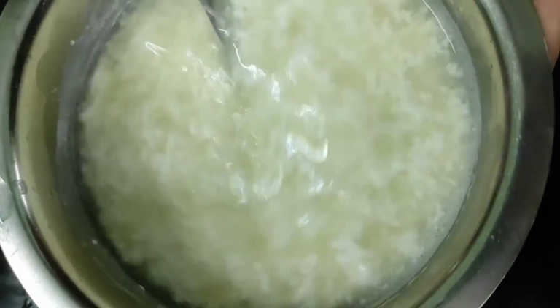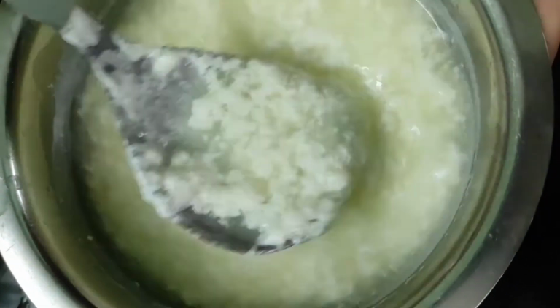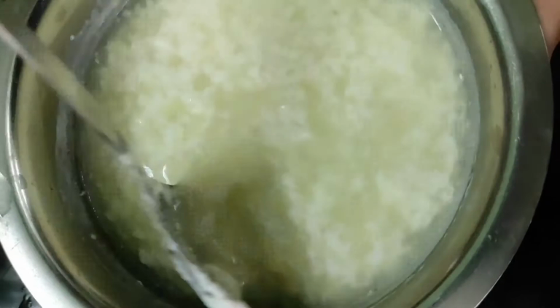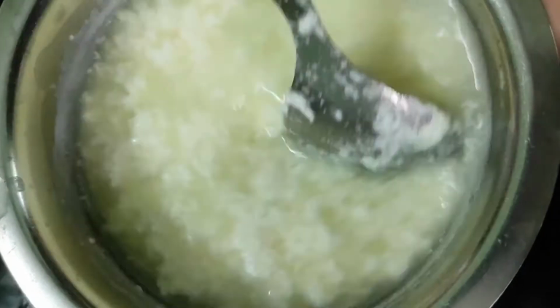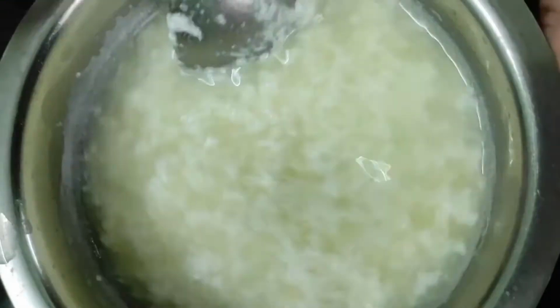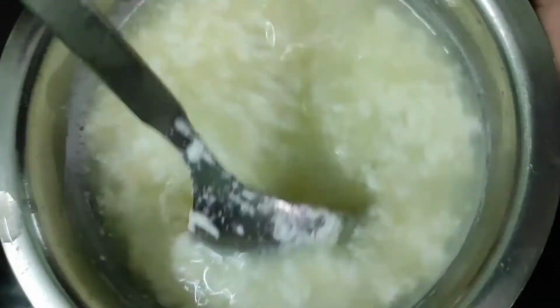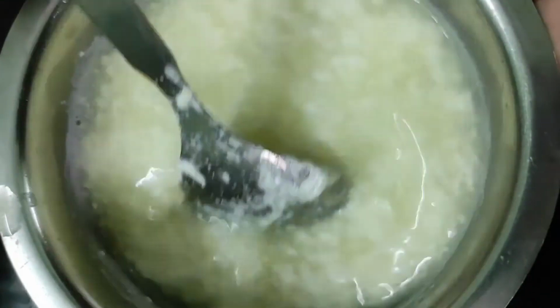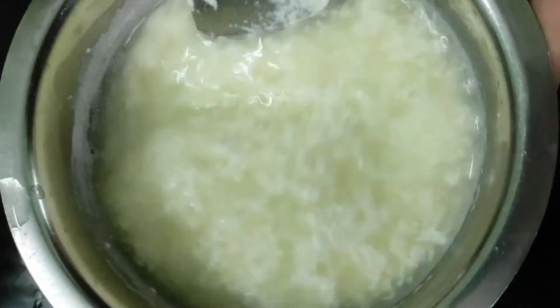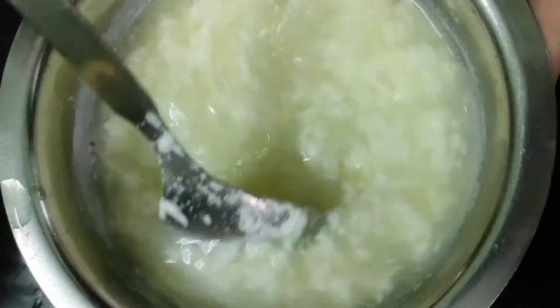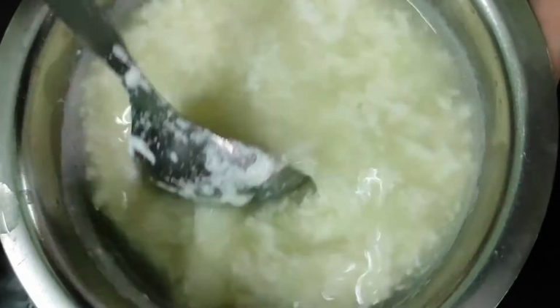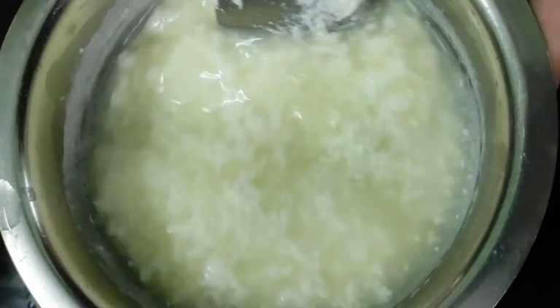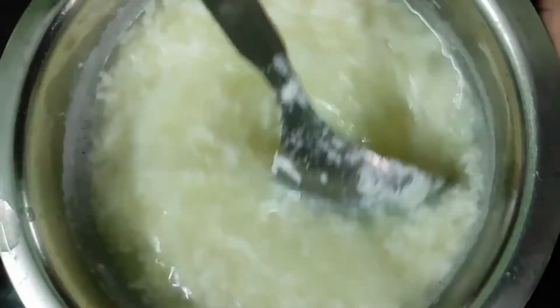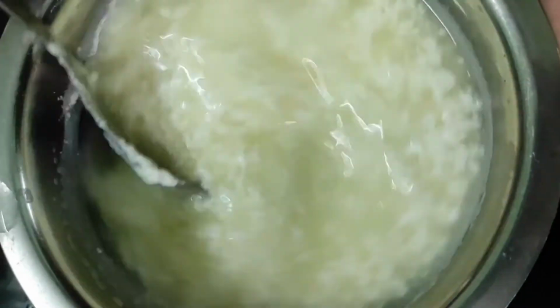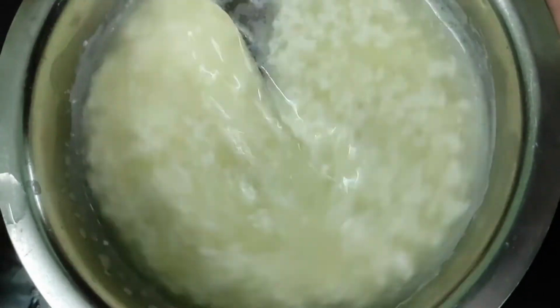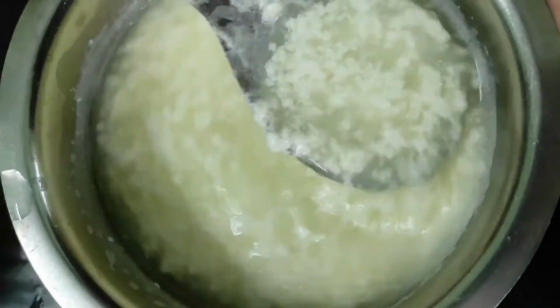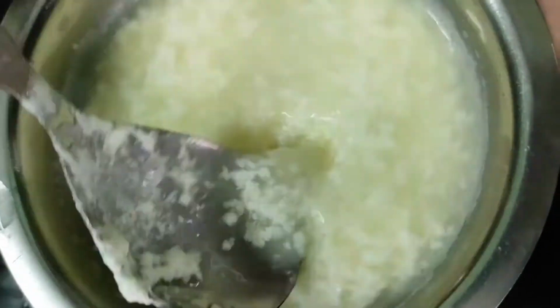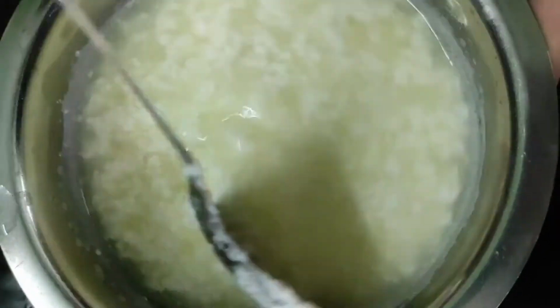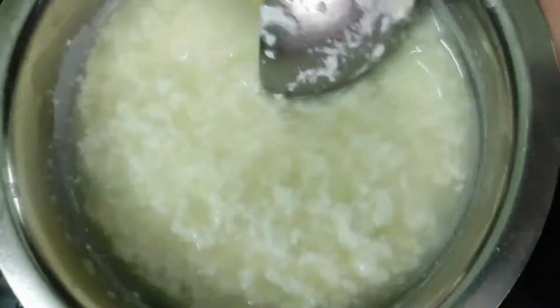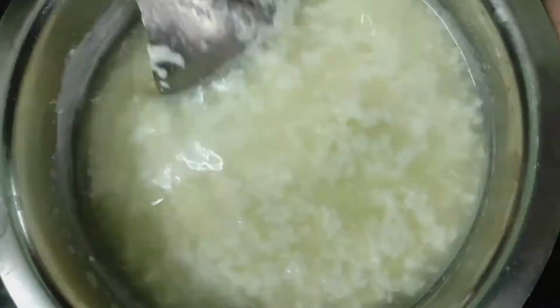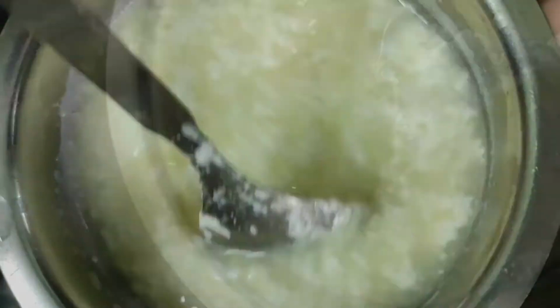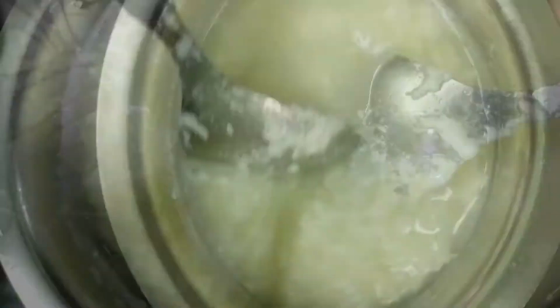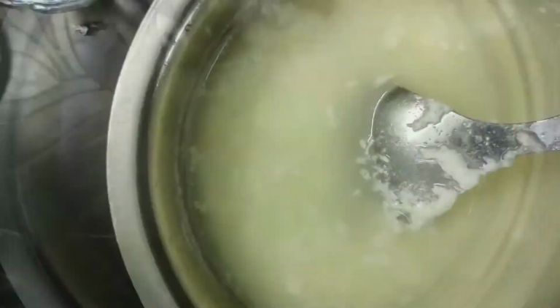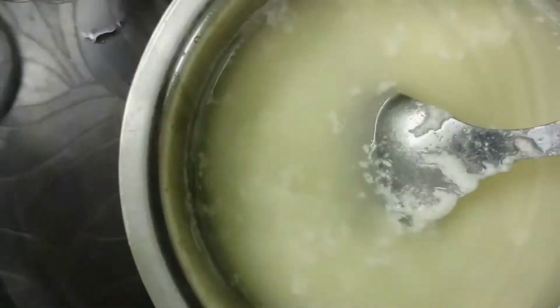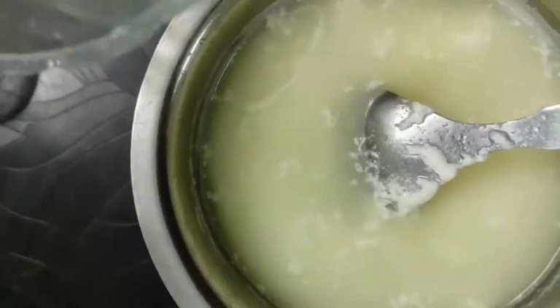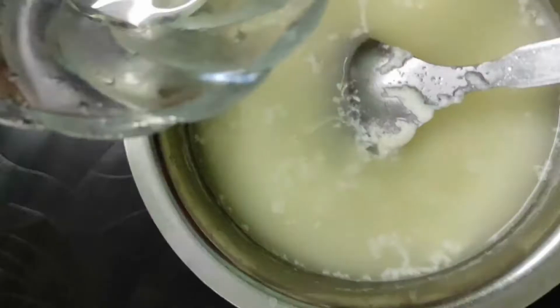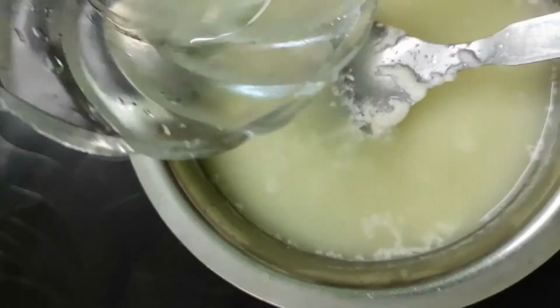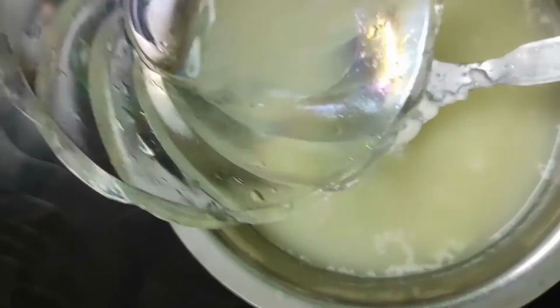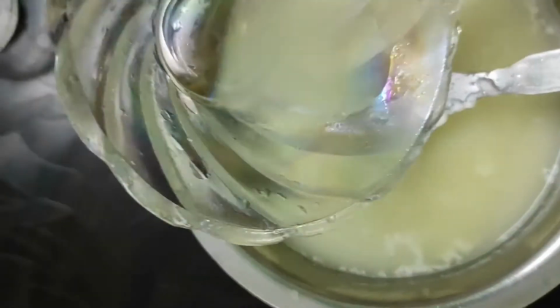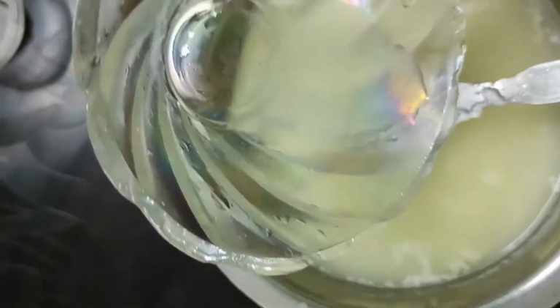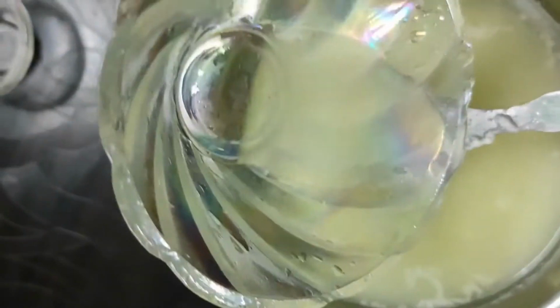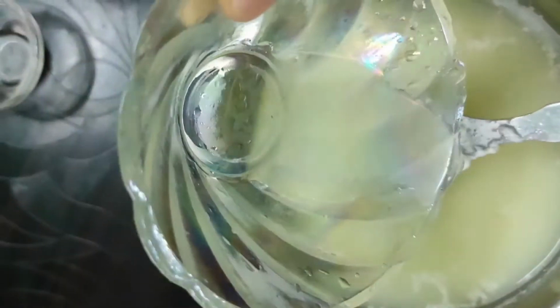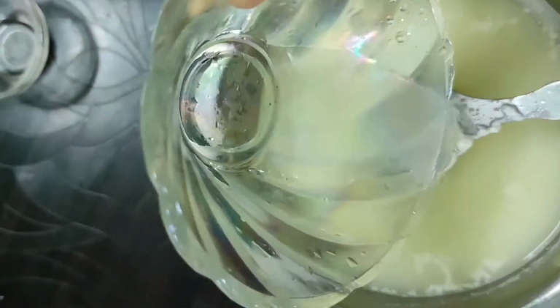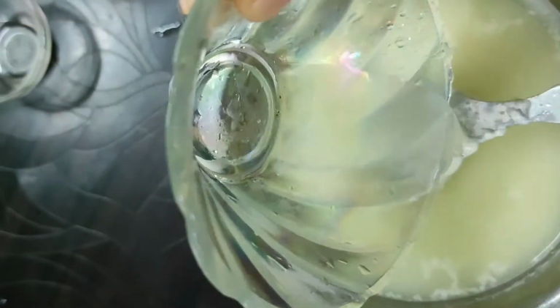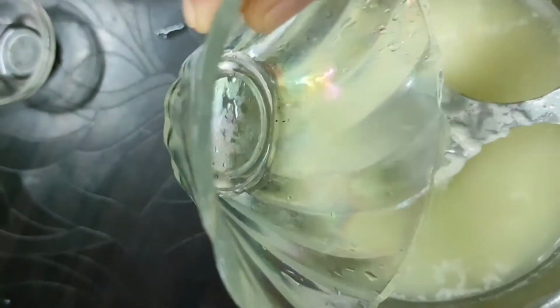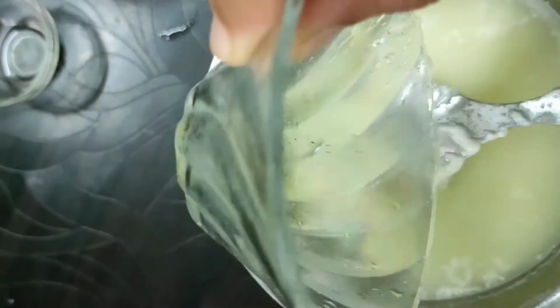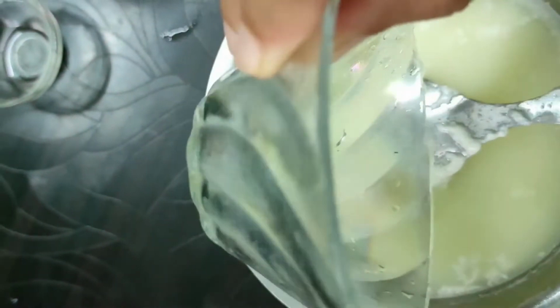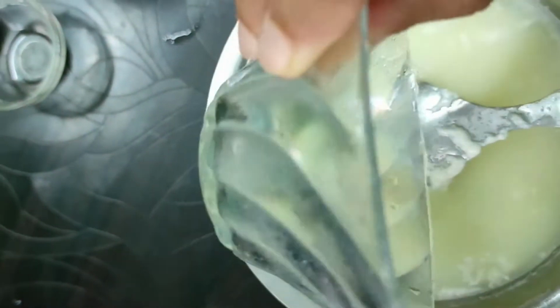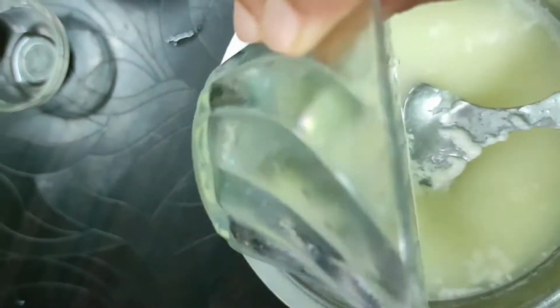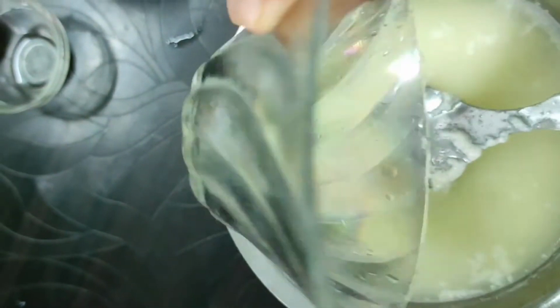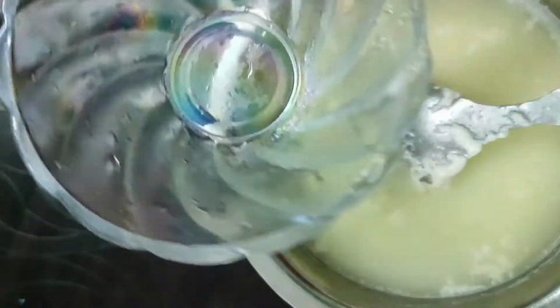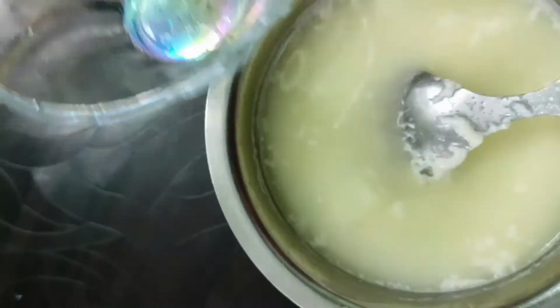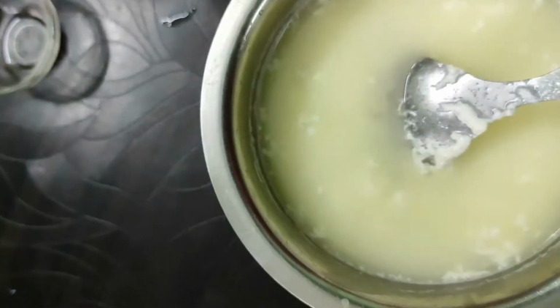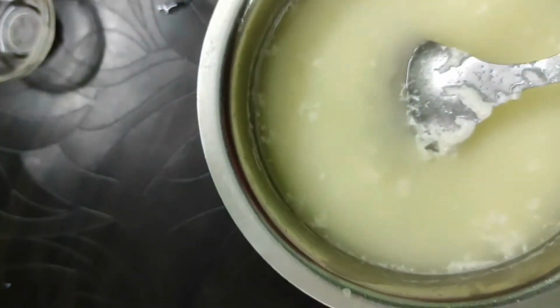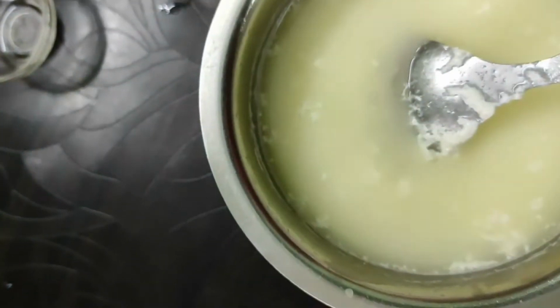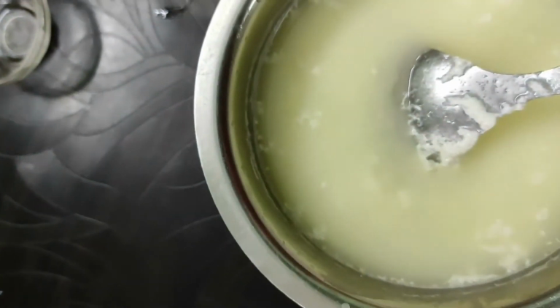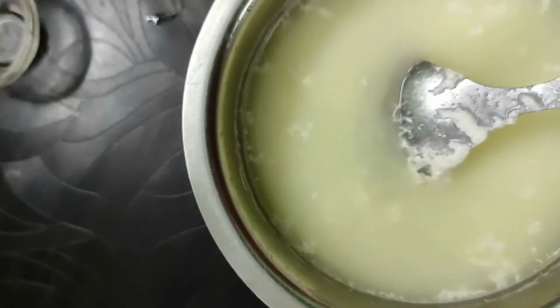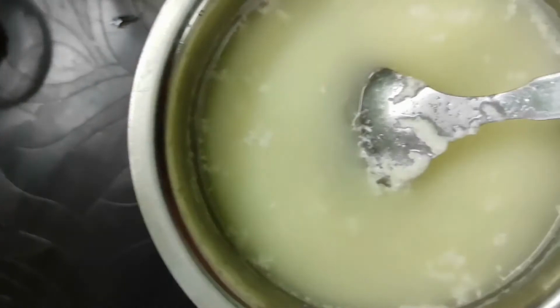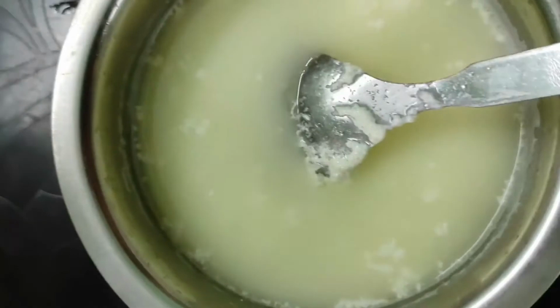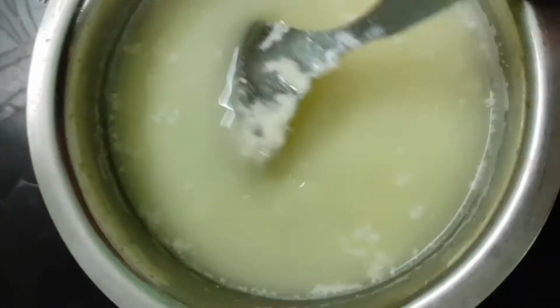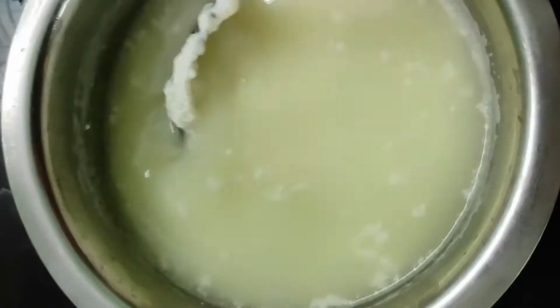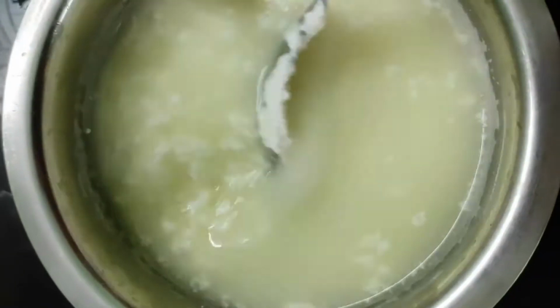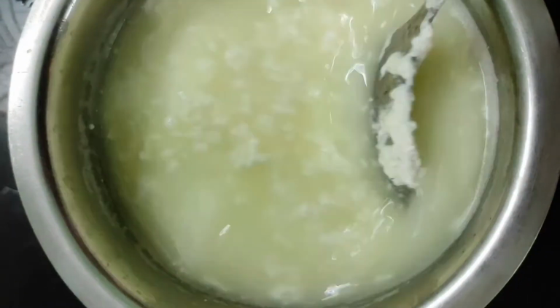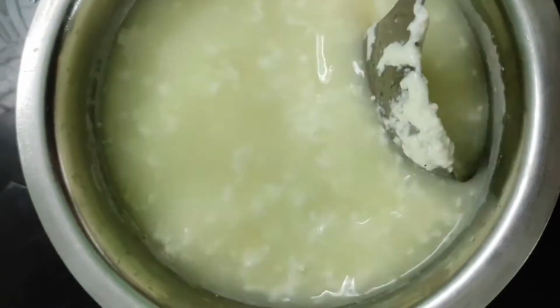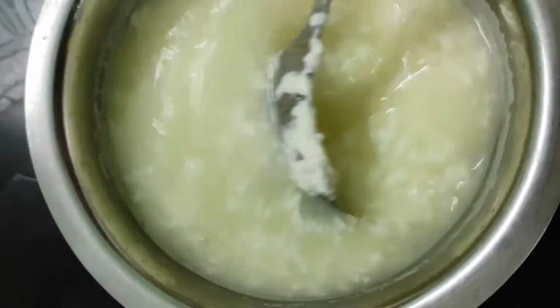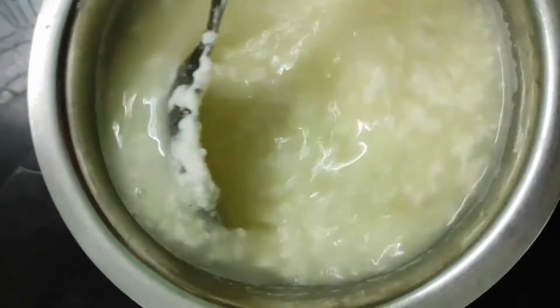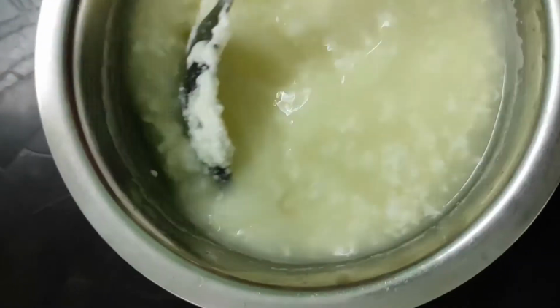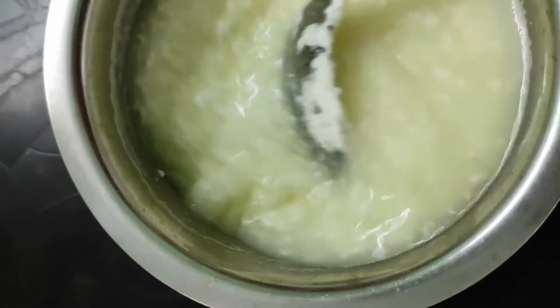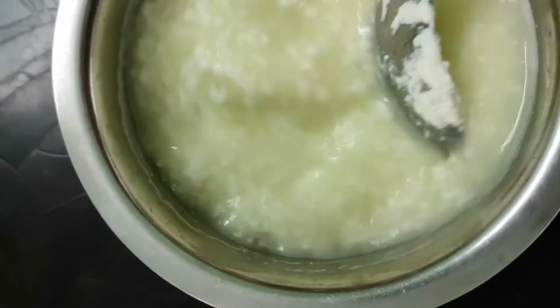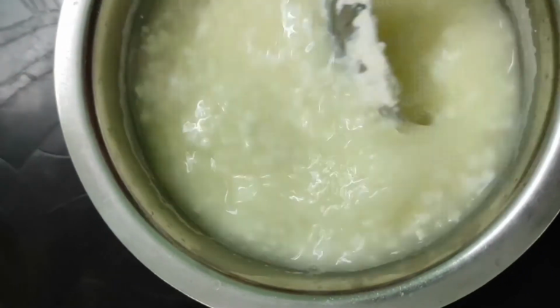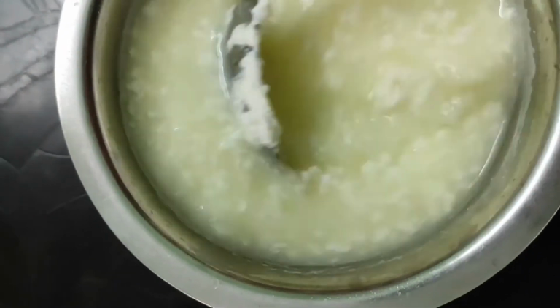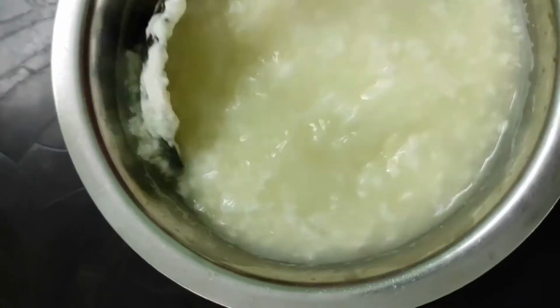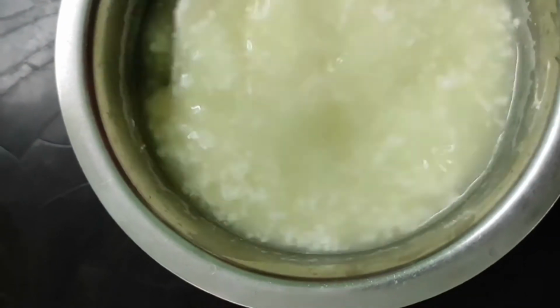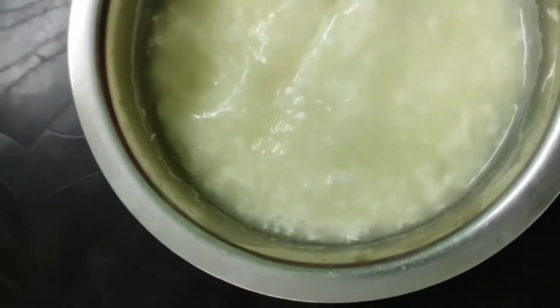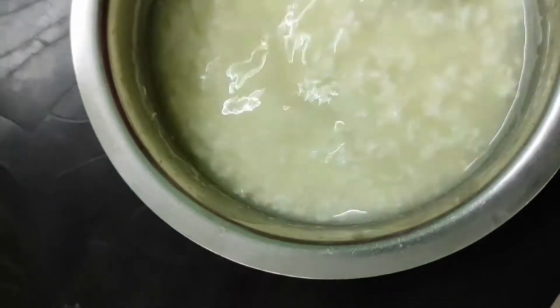Look, the Paneer is ready. This Paneer is made the way I use. I have made it completely.